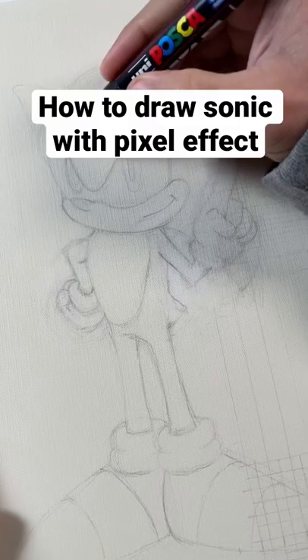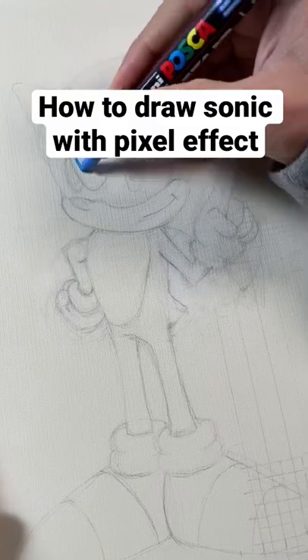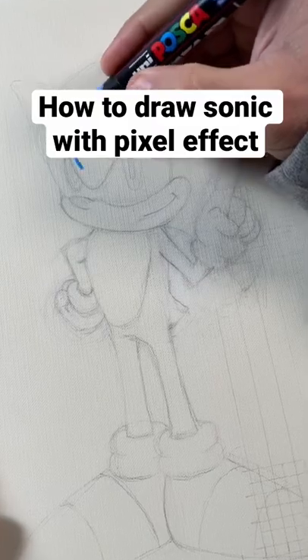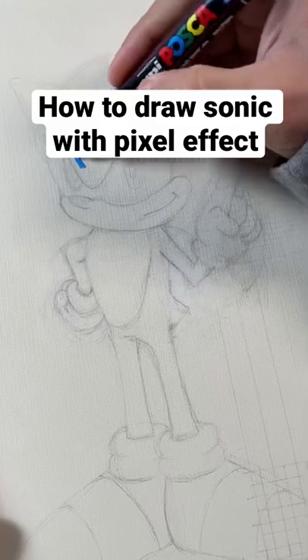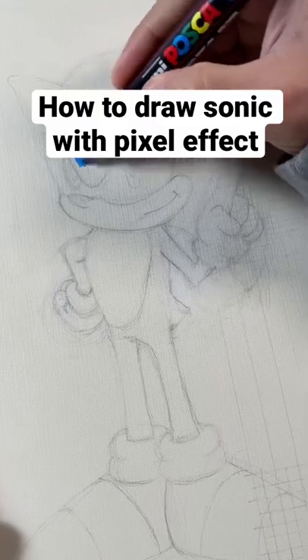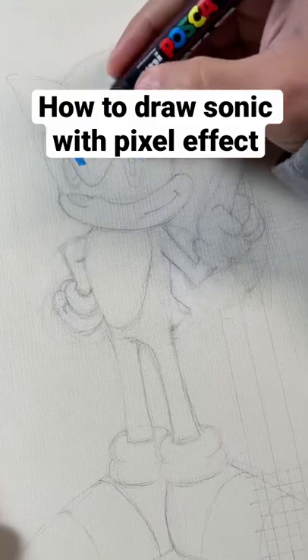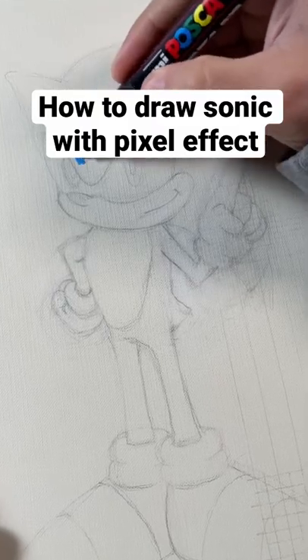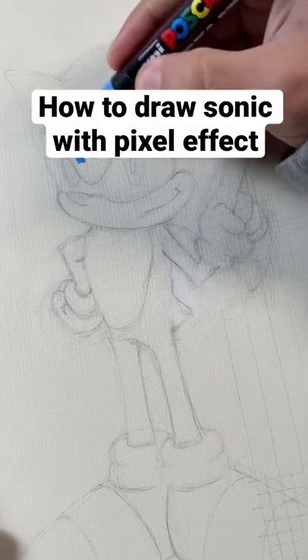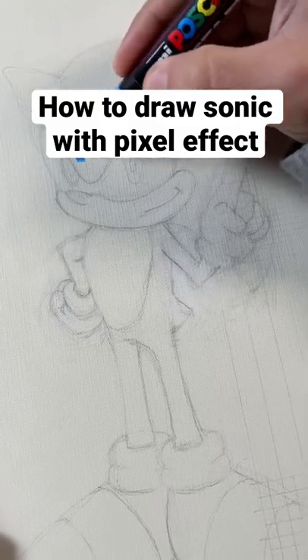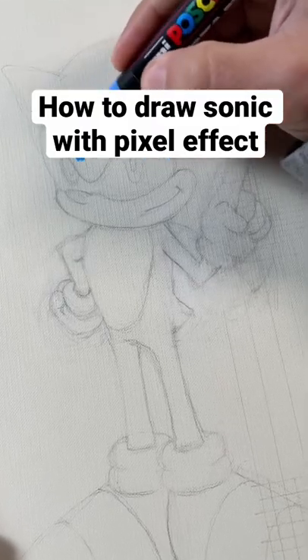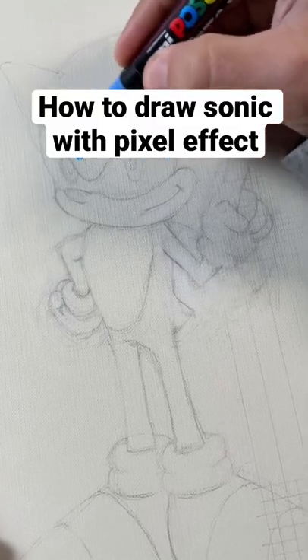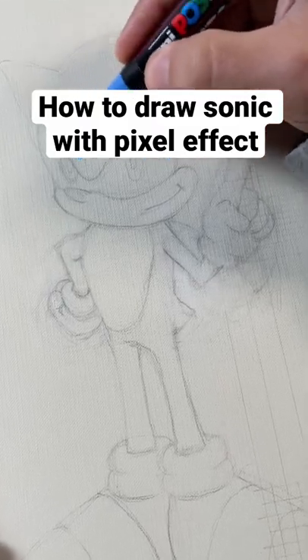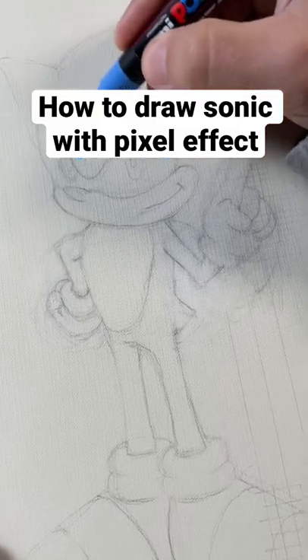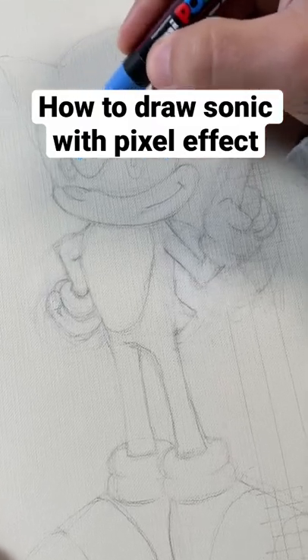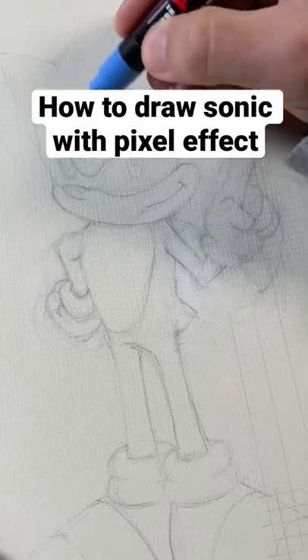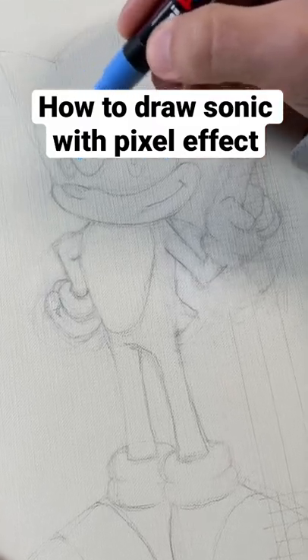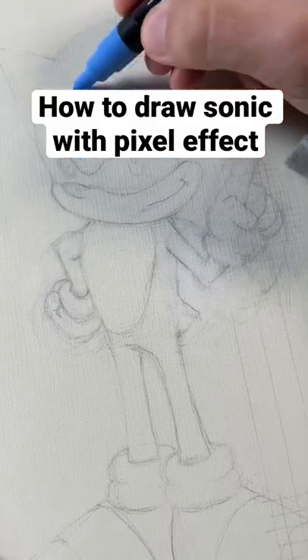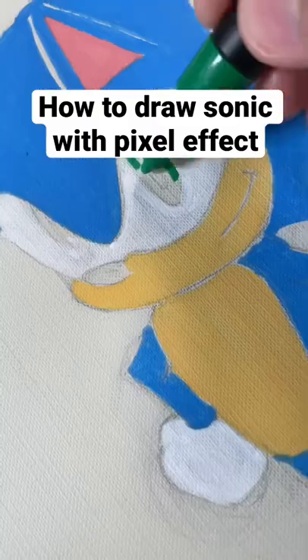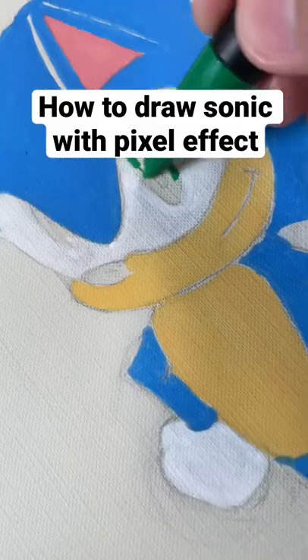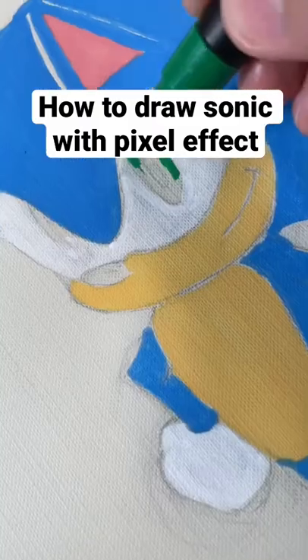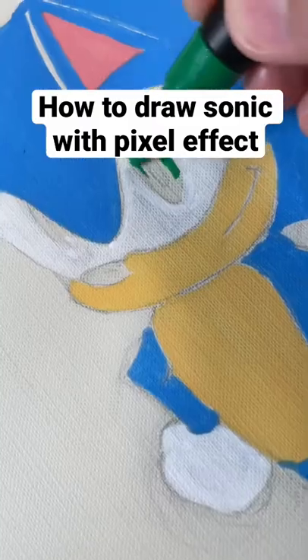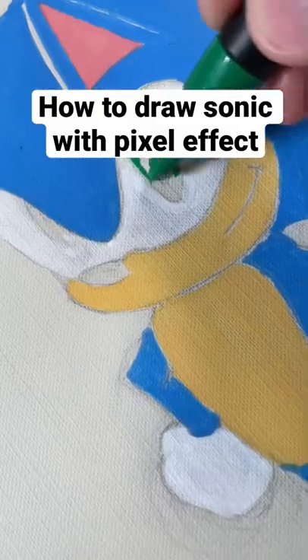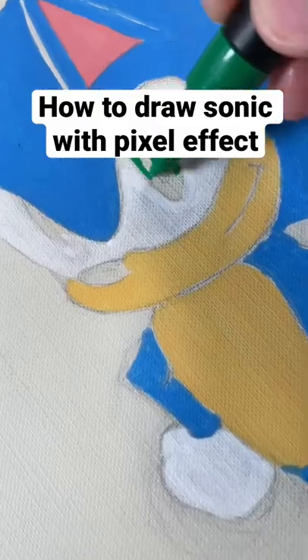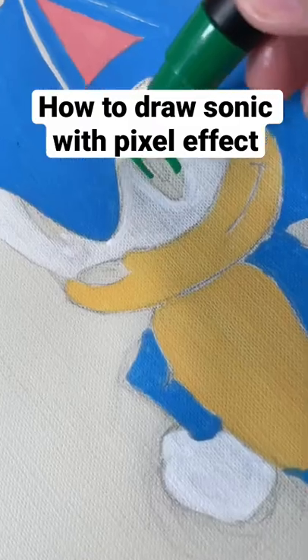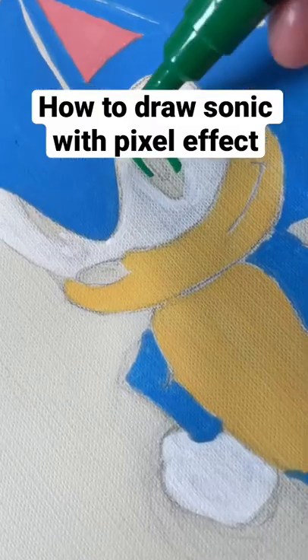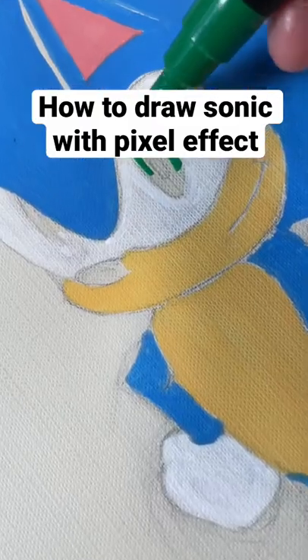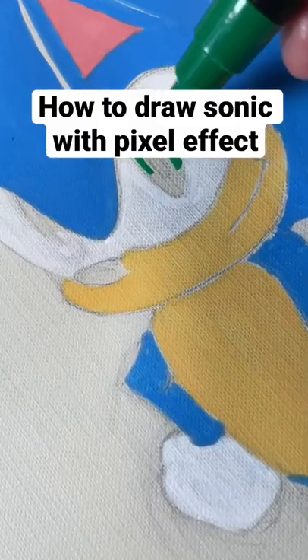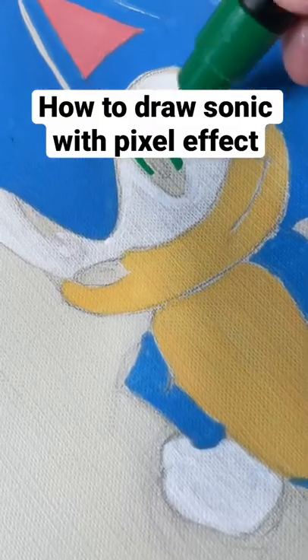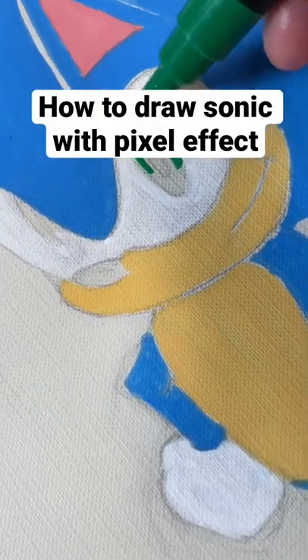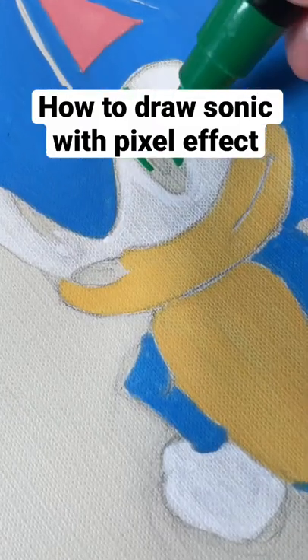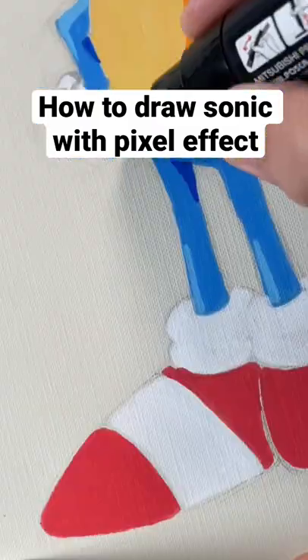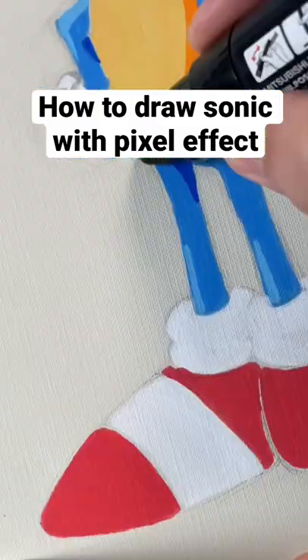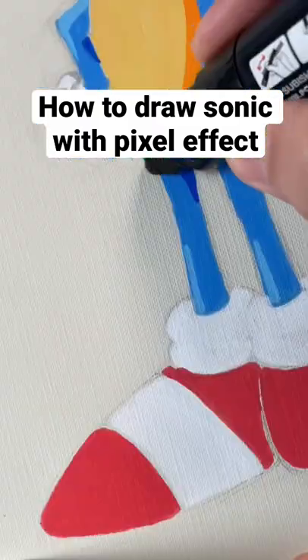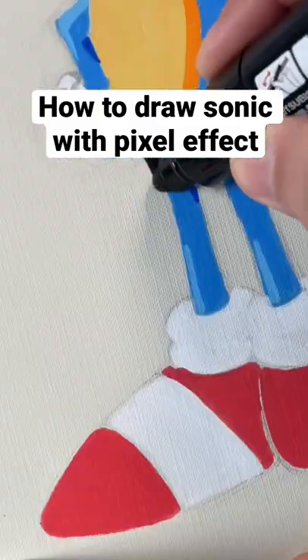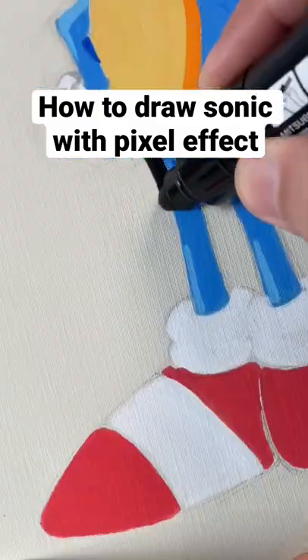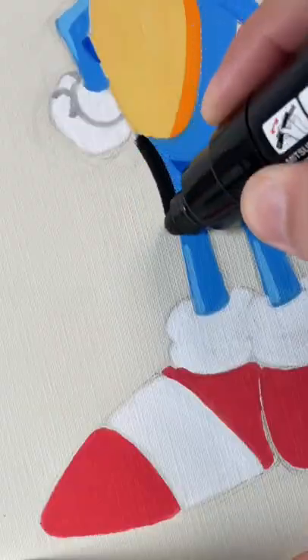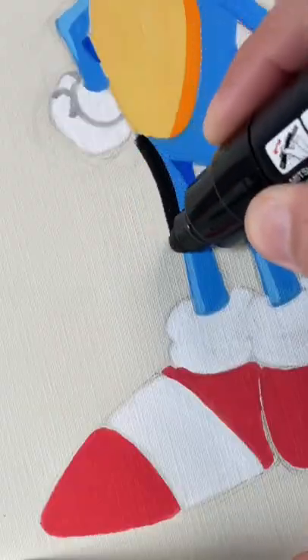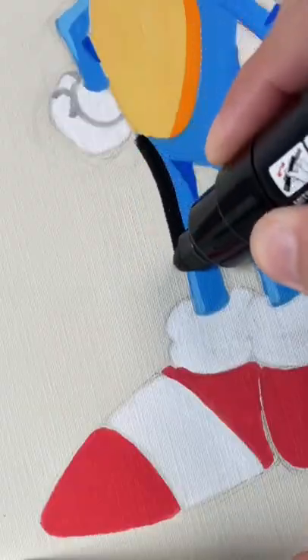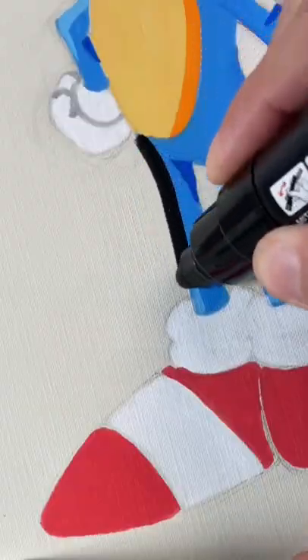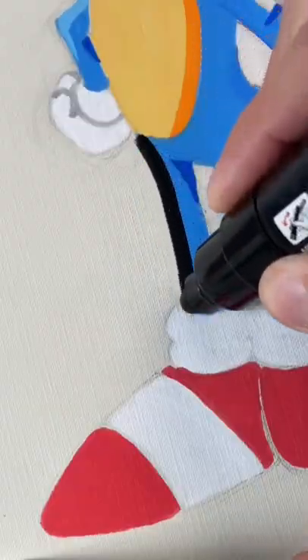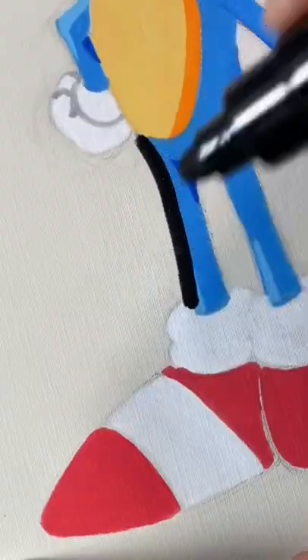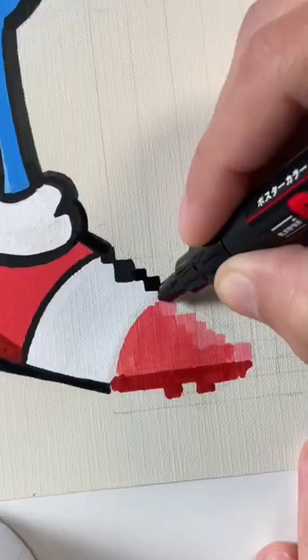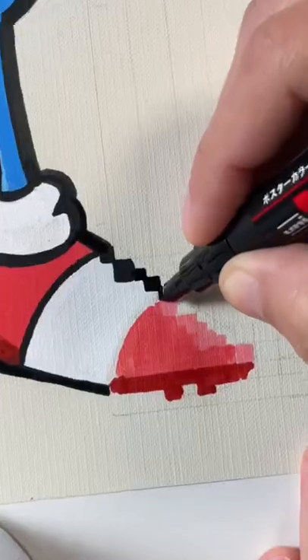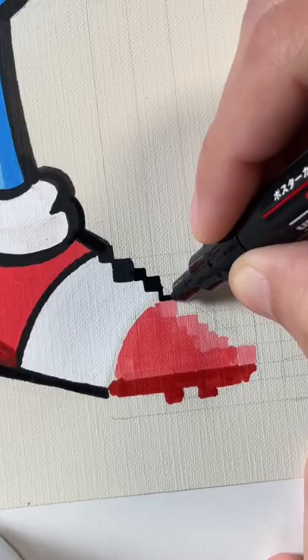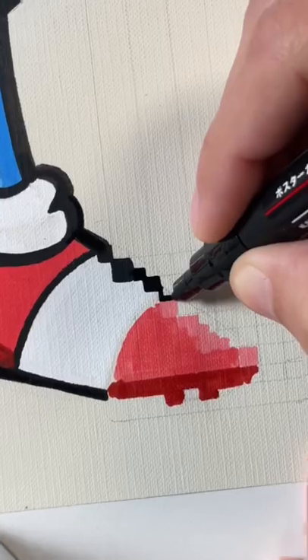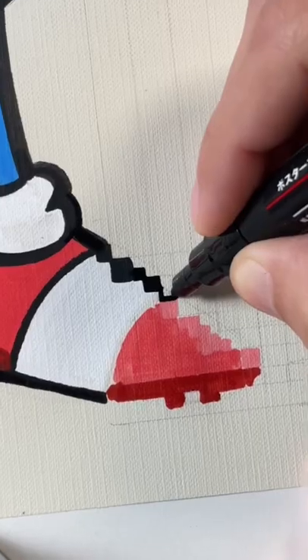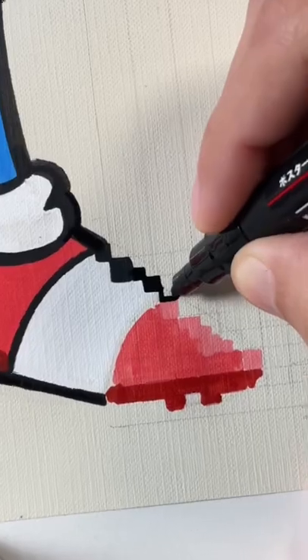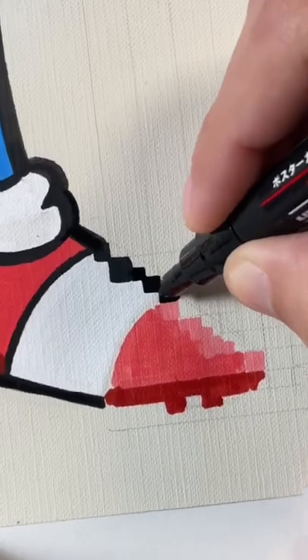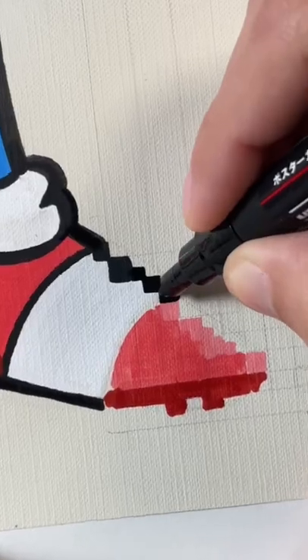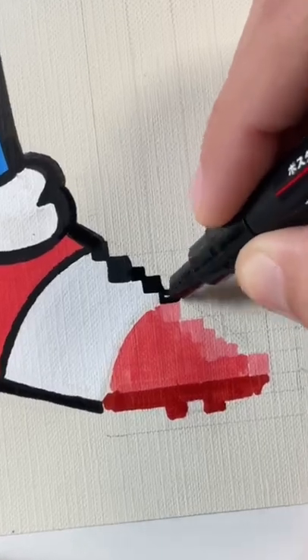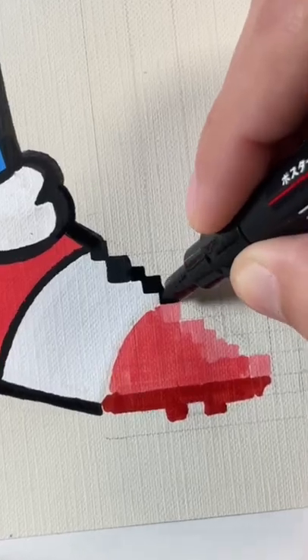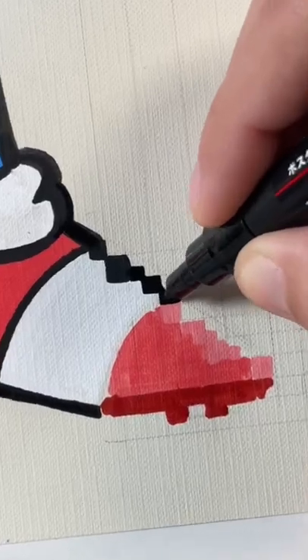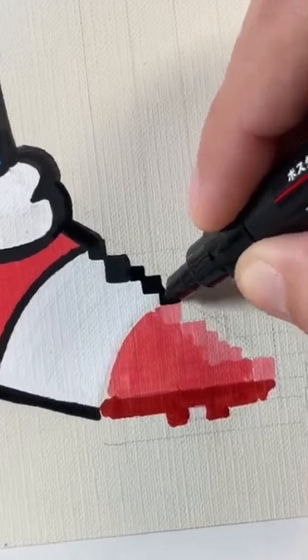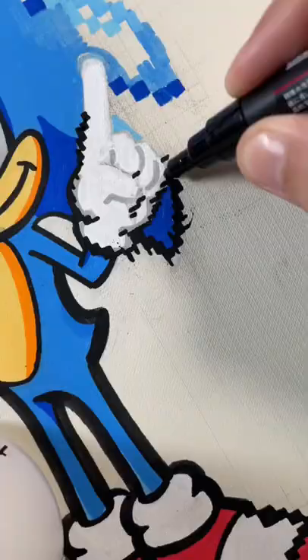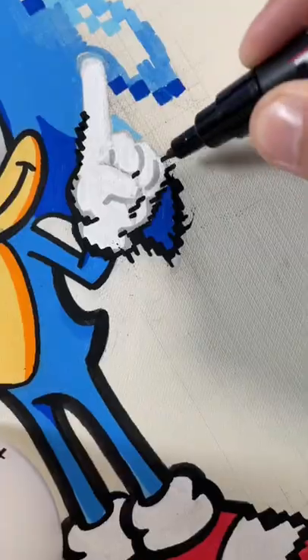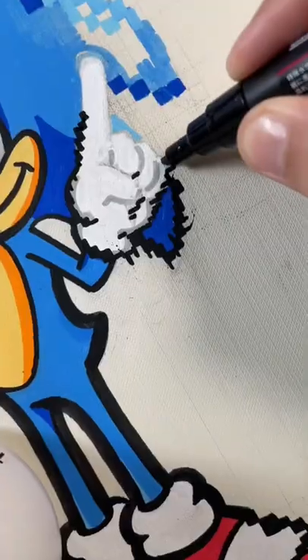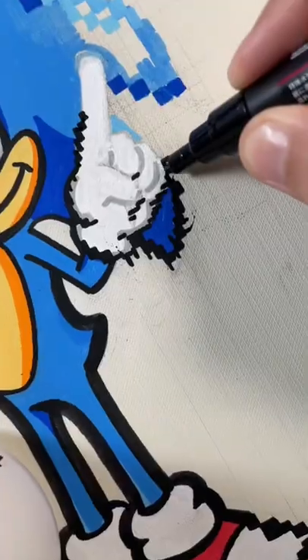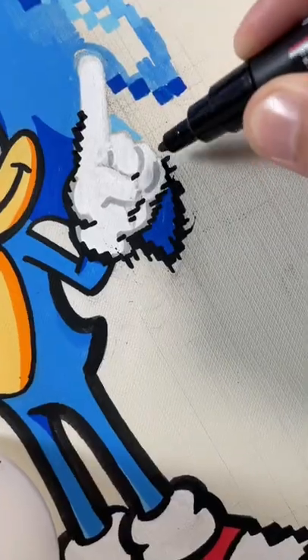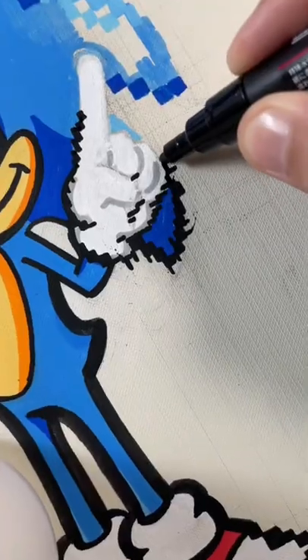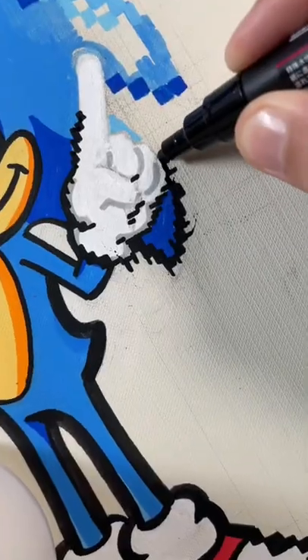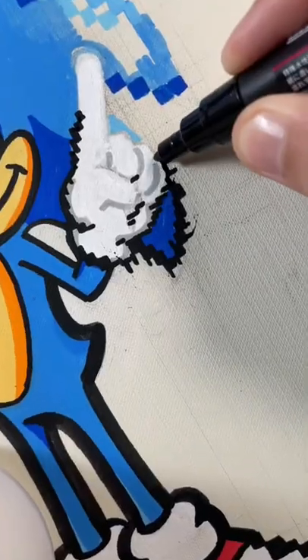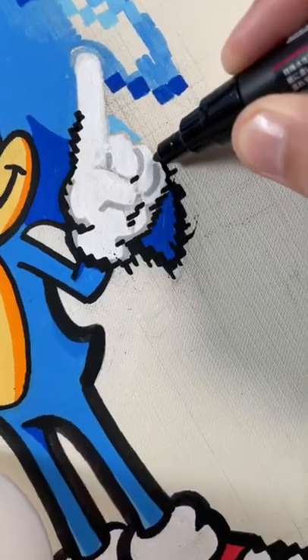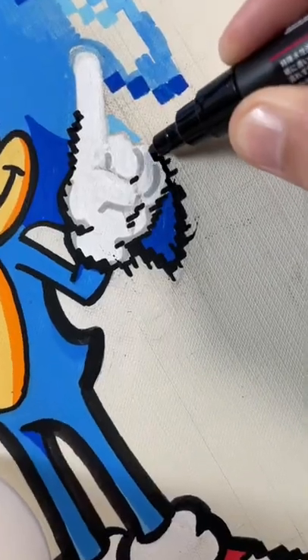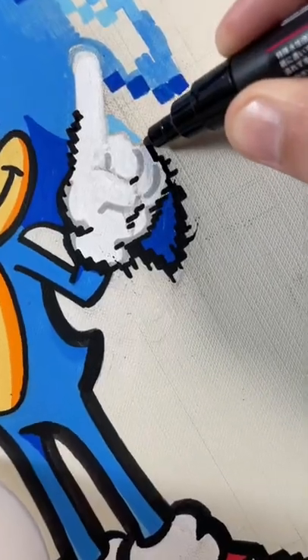Here's how you draw Sonic. Sonic and Friends is the new theme for the week's drawings. But what's different about this one, you ask? It's partially pixelated.